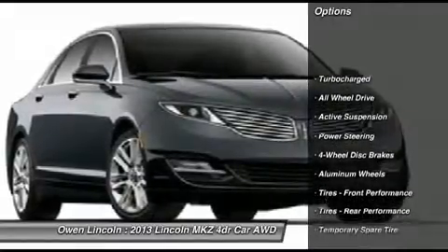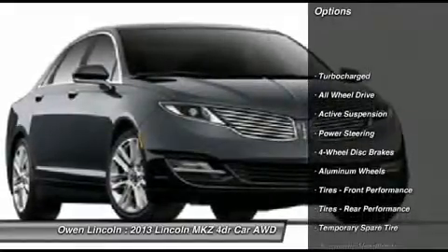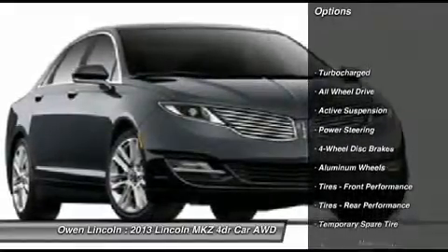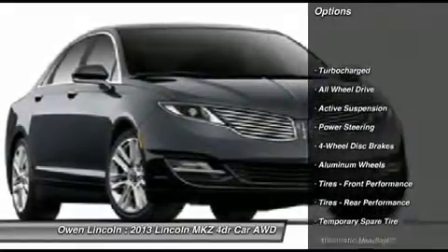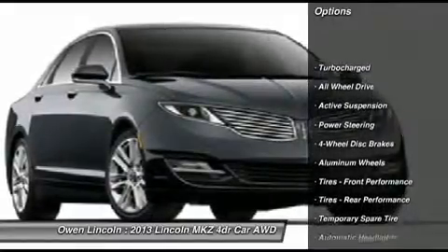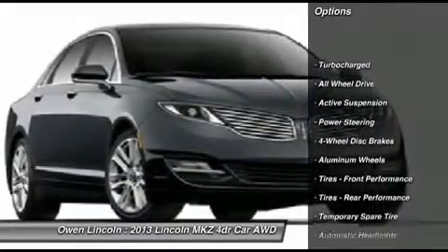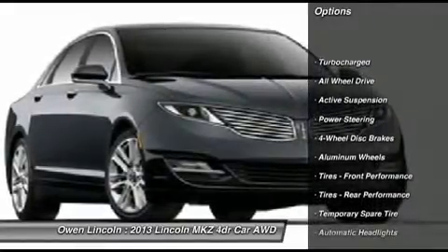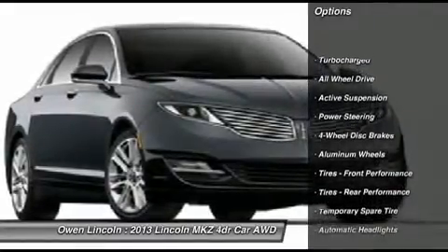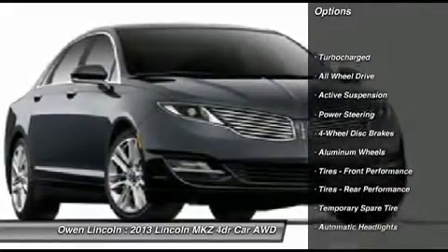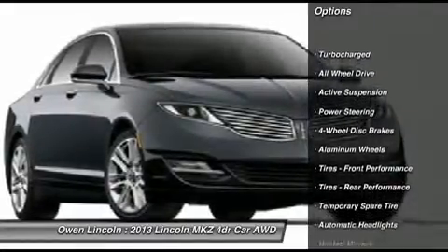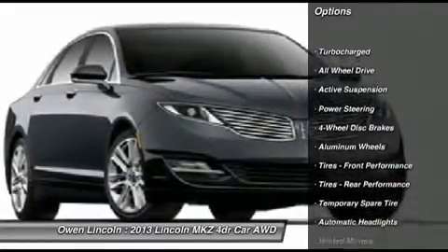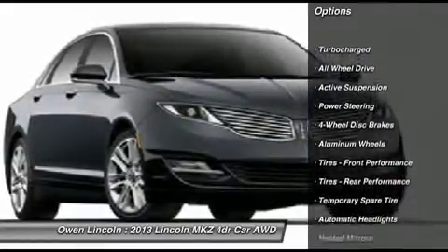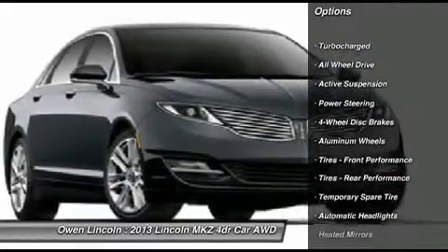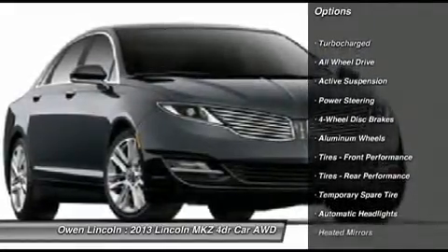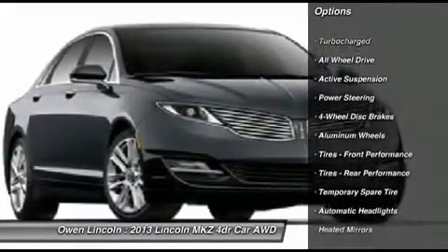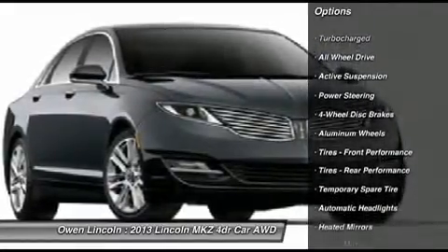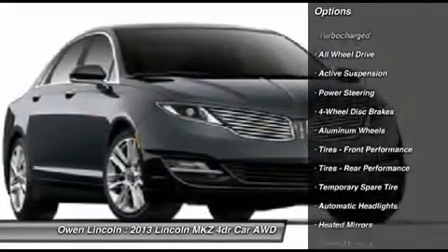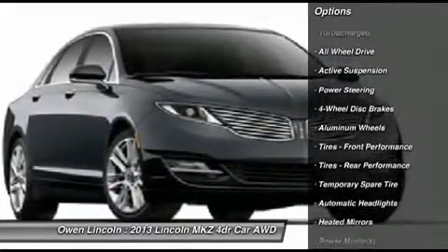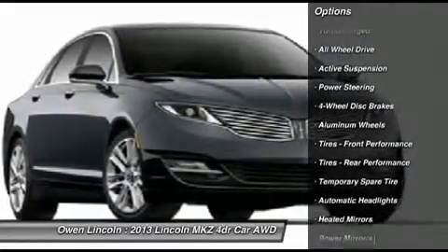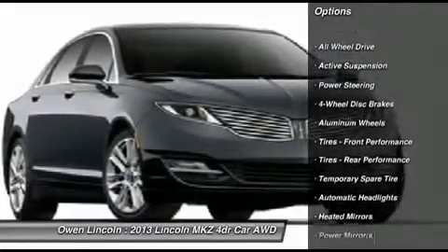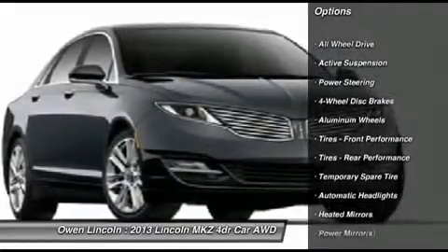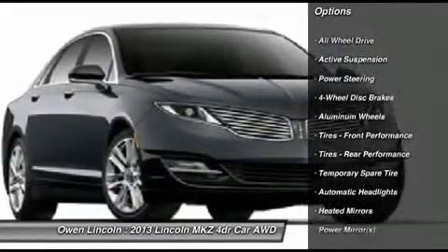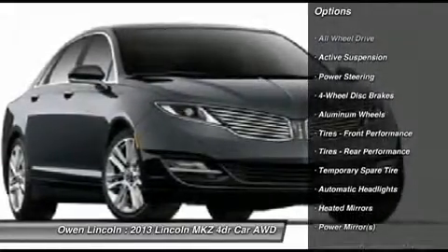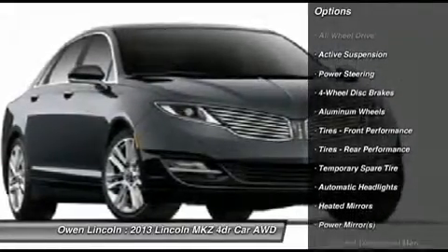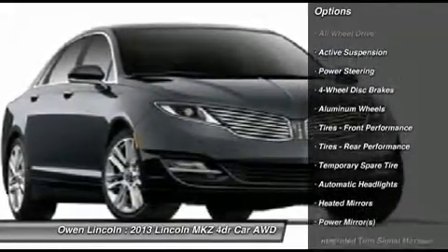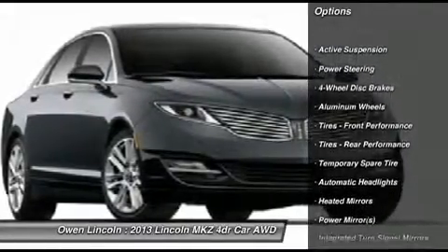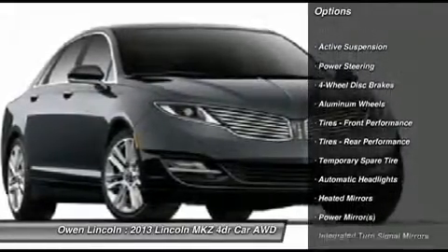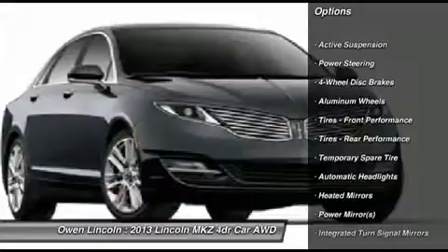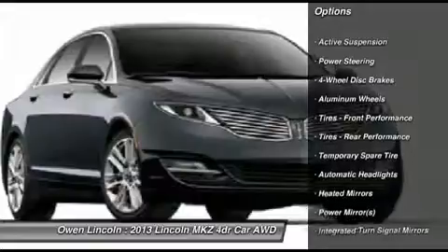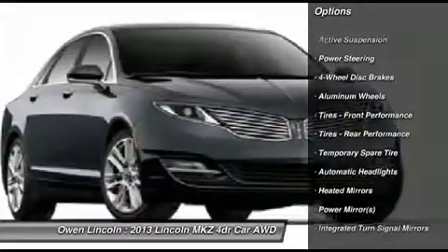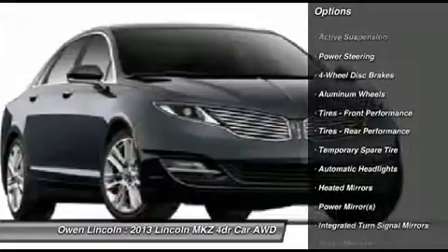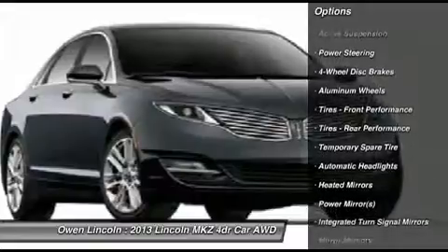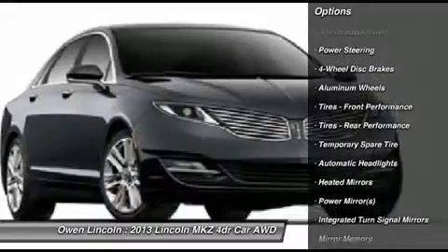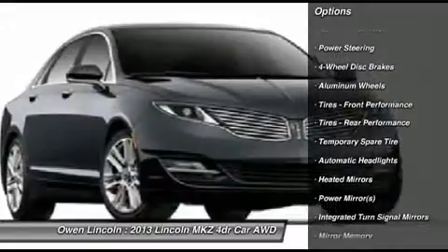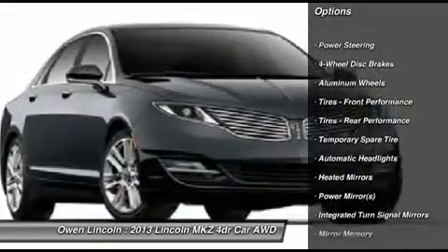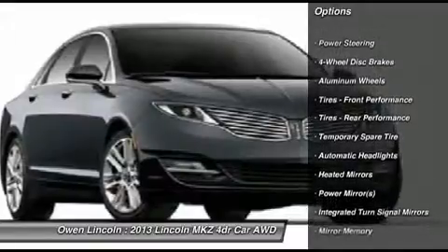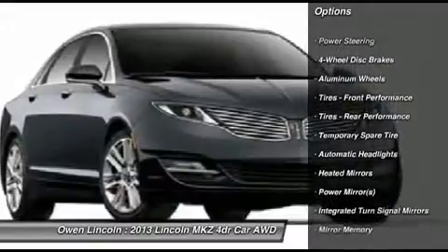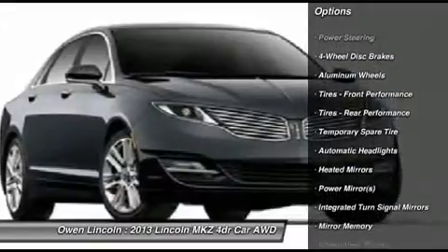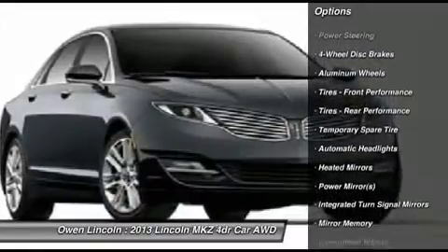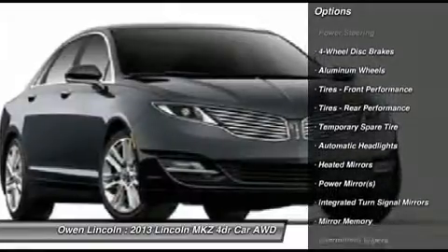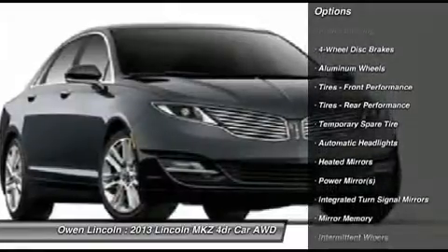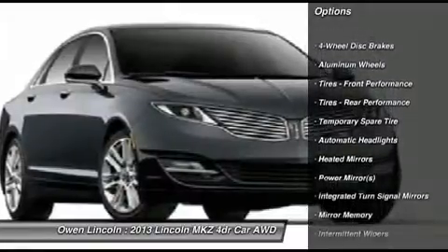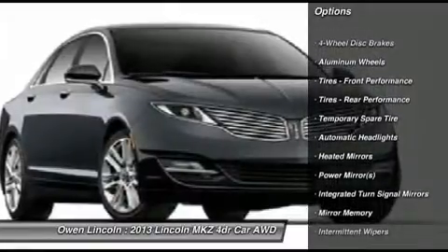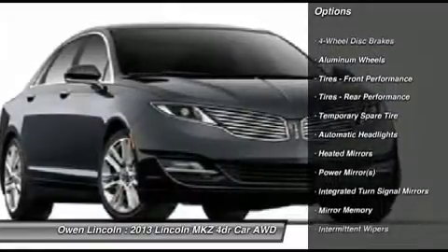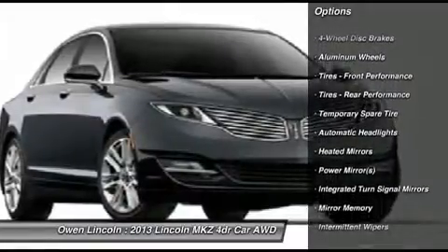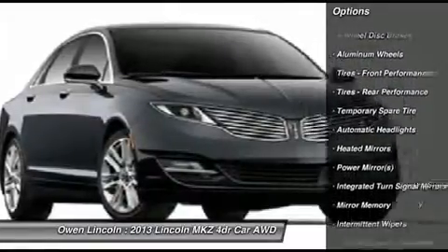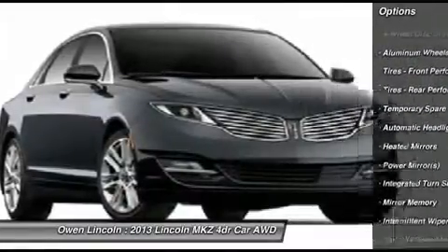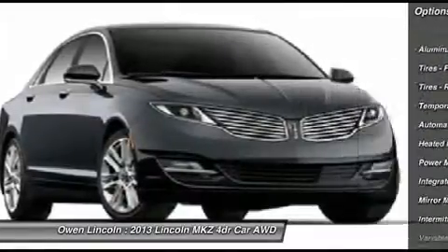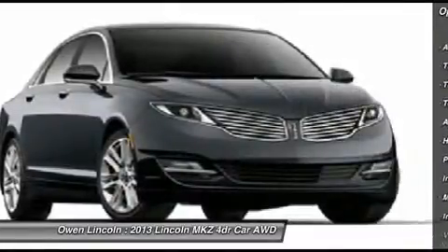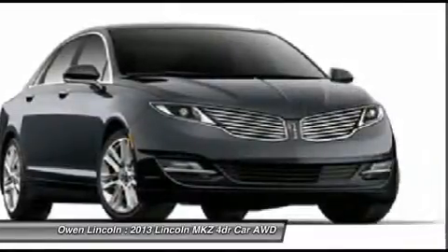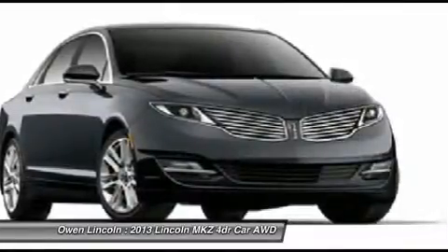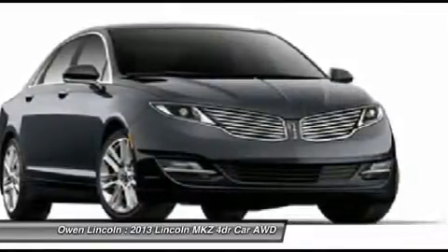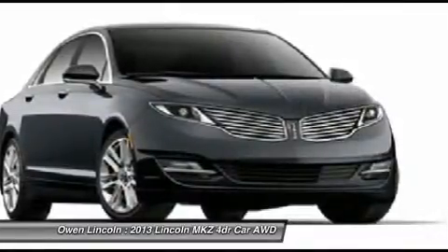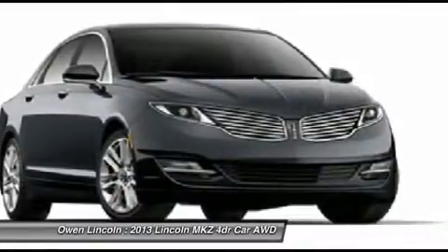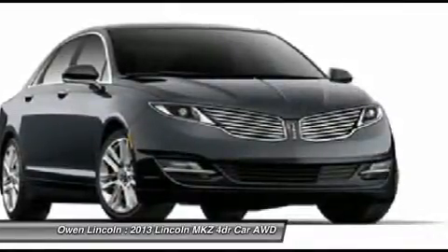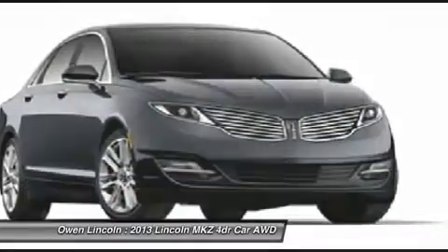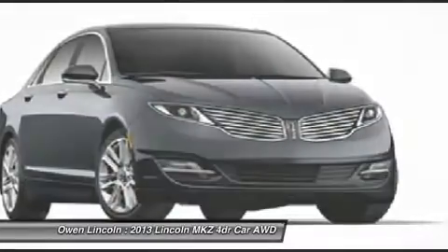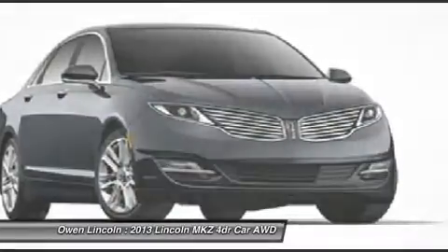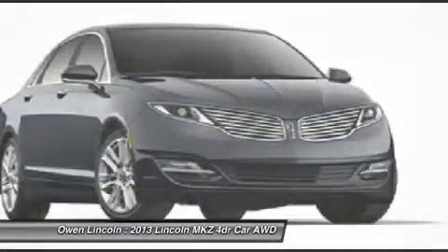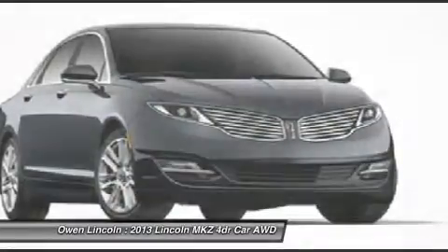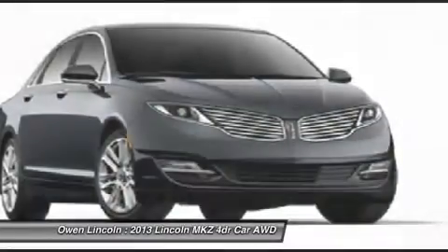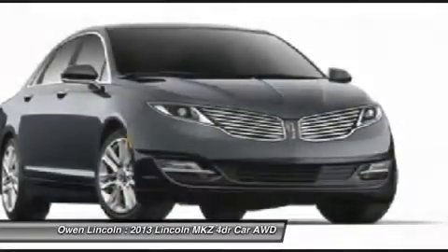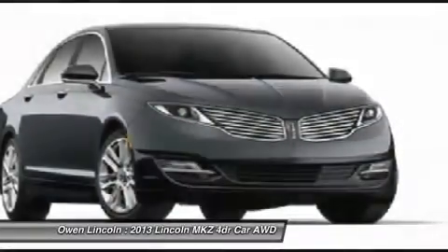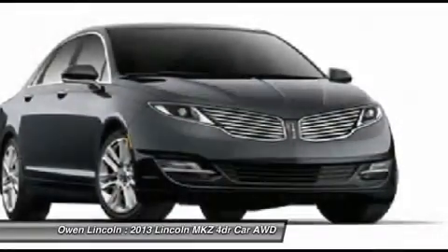Special edition disc package, power moonroof, floor mats, all-weather floor mats — exterior and interior.